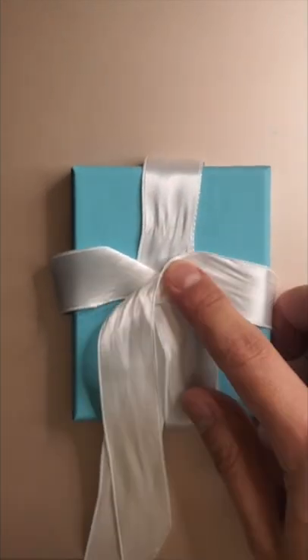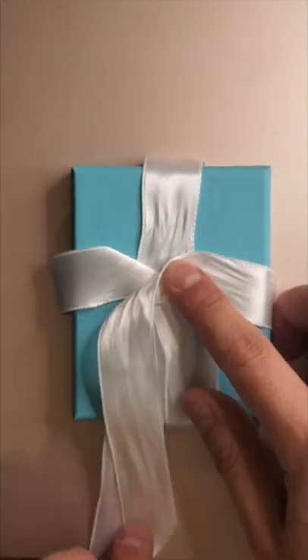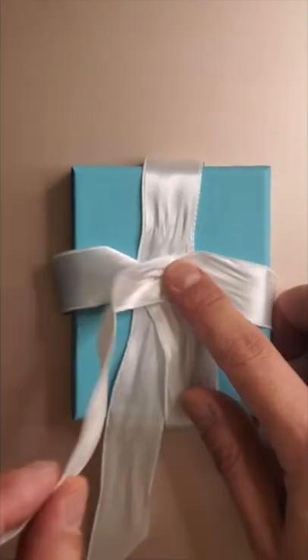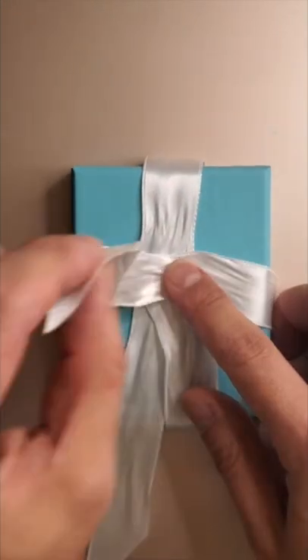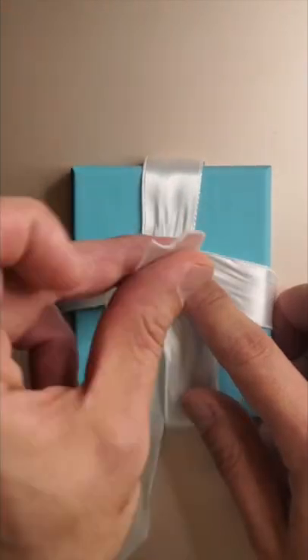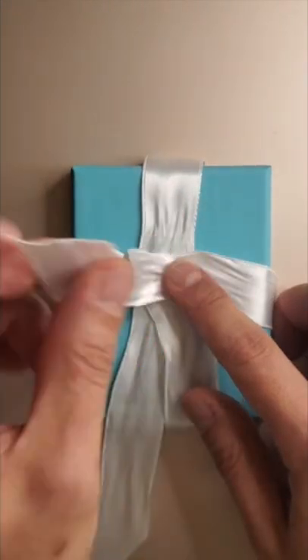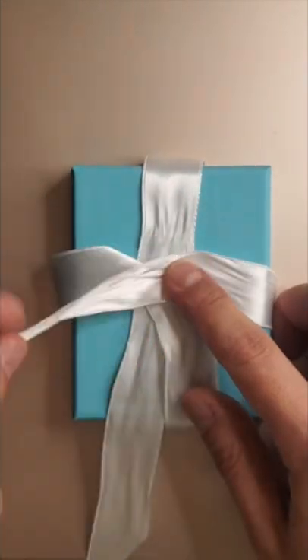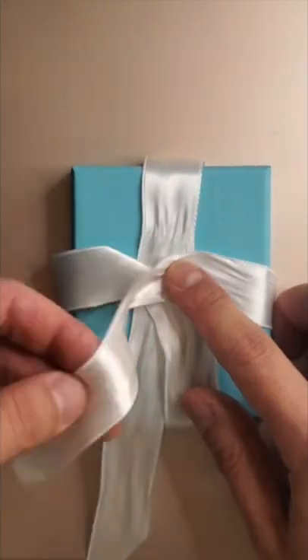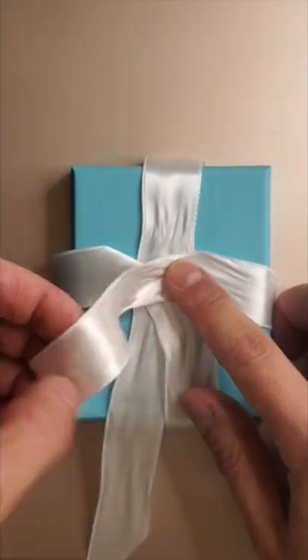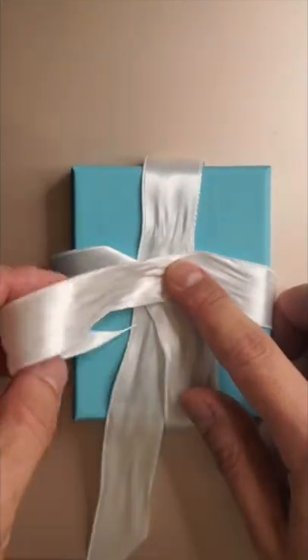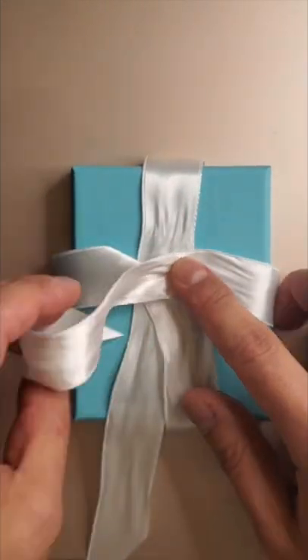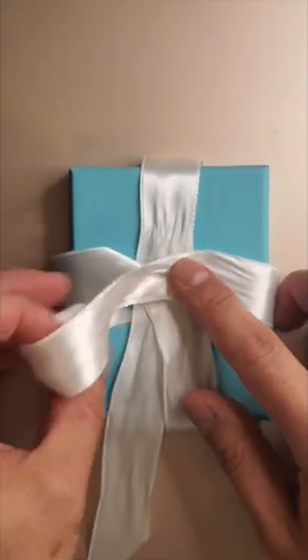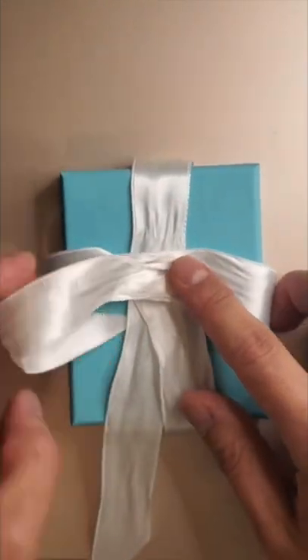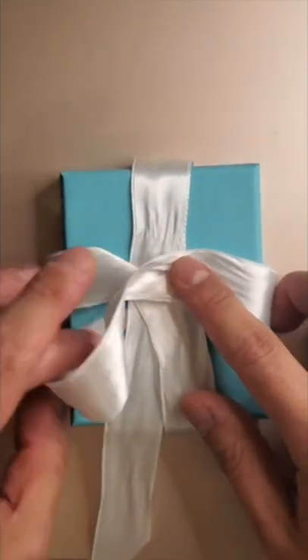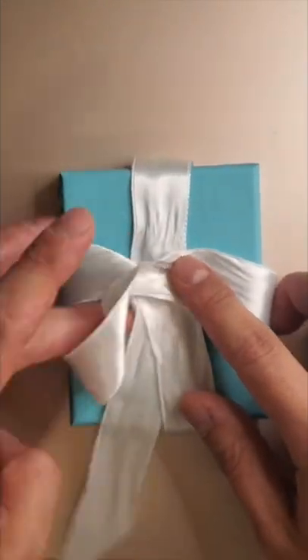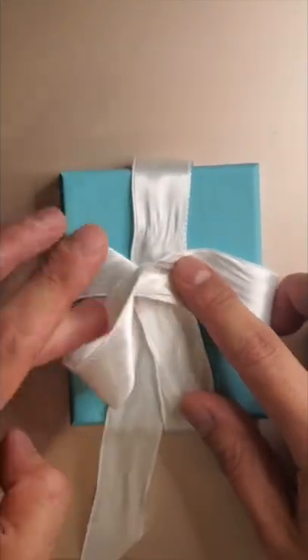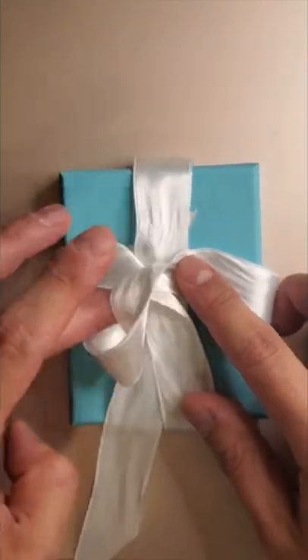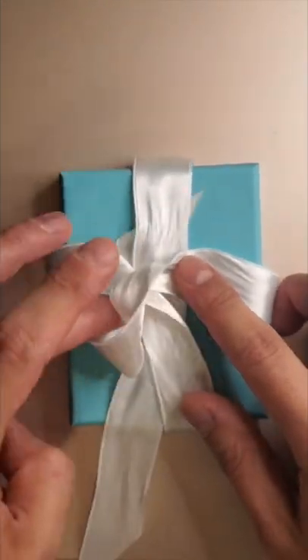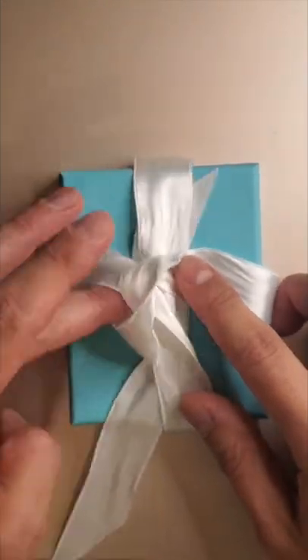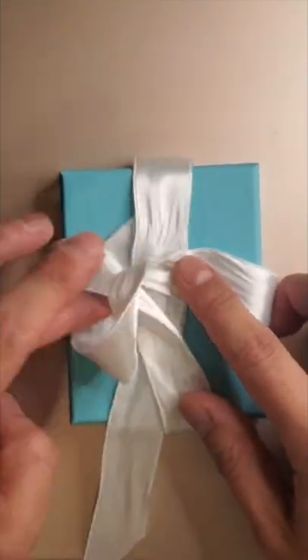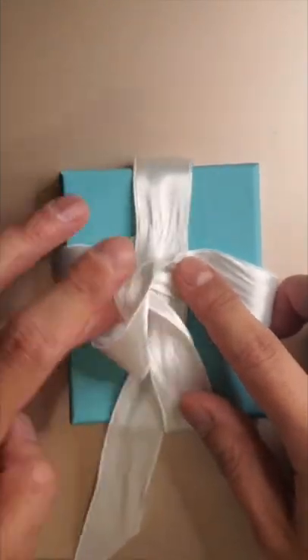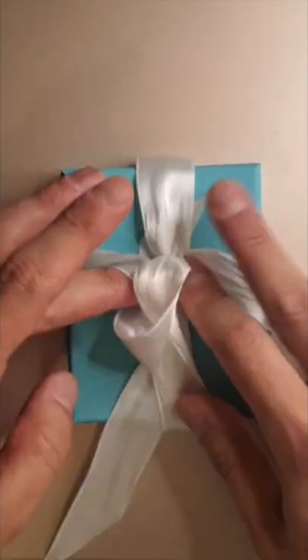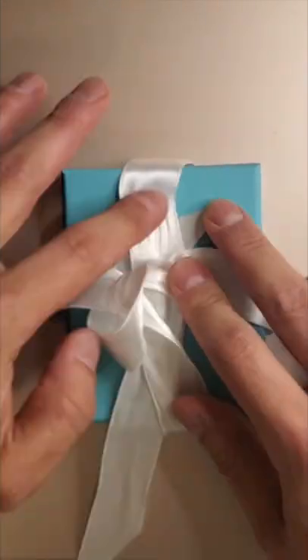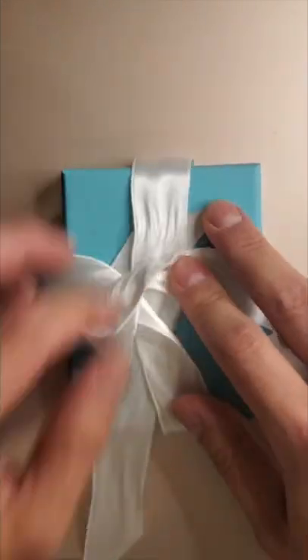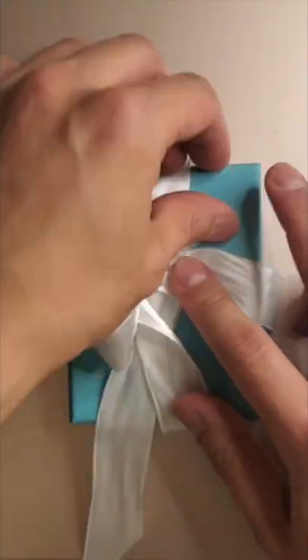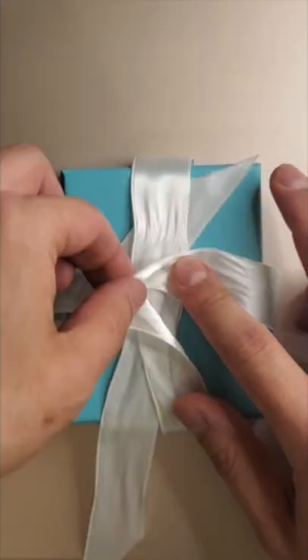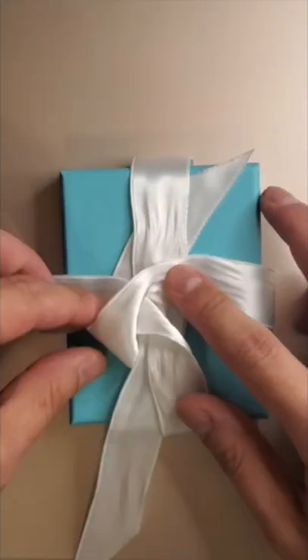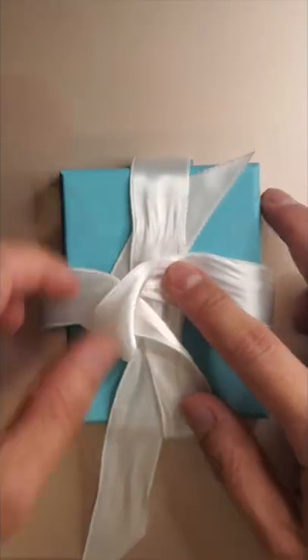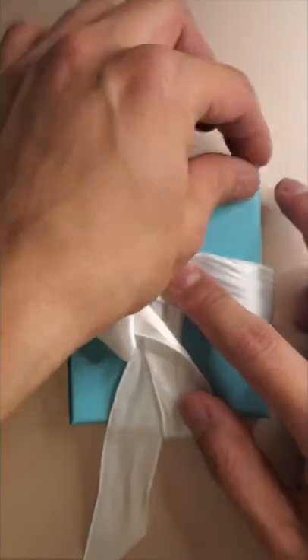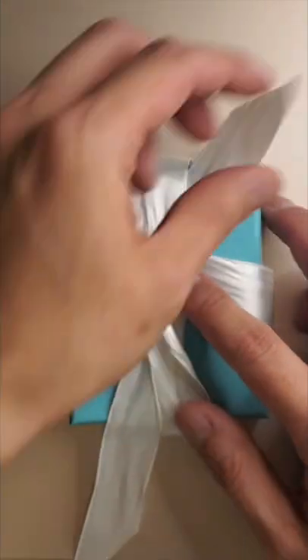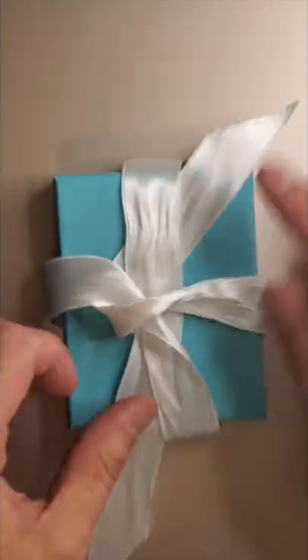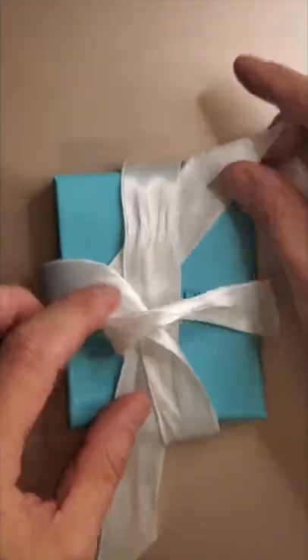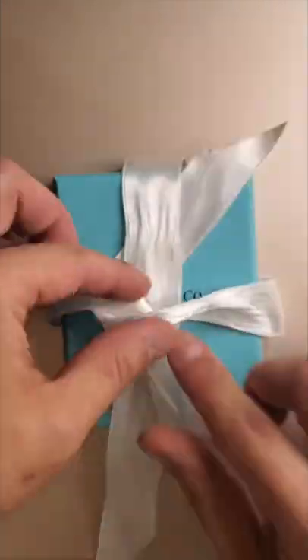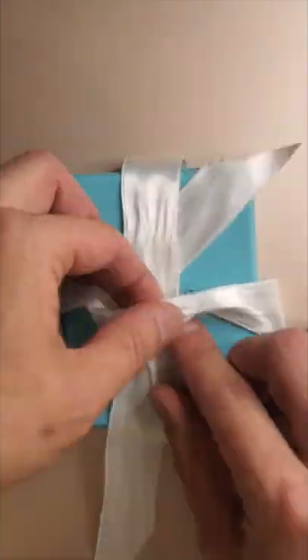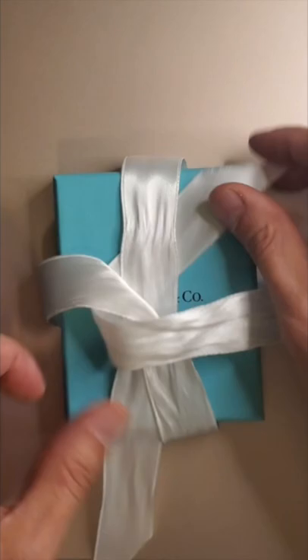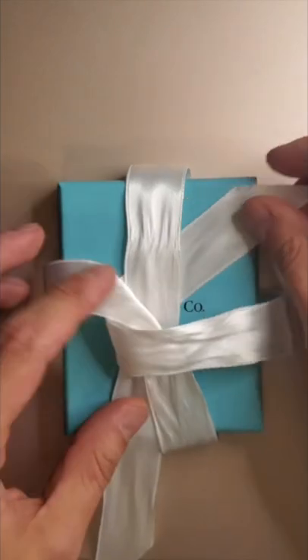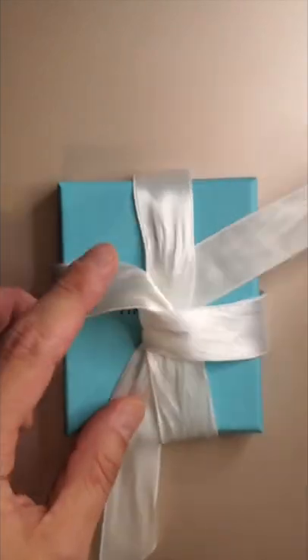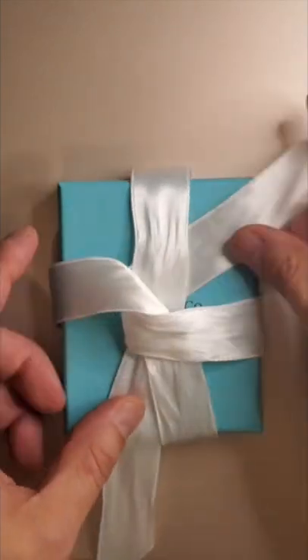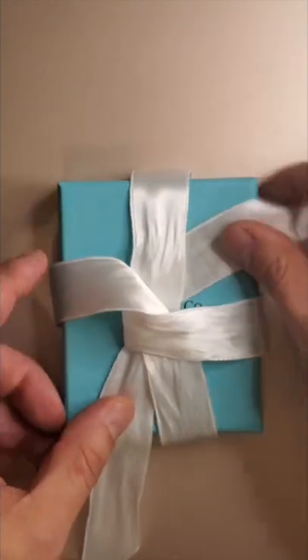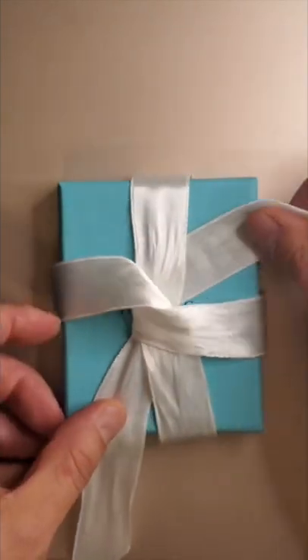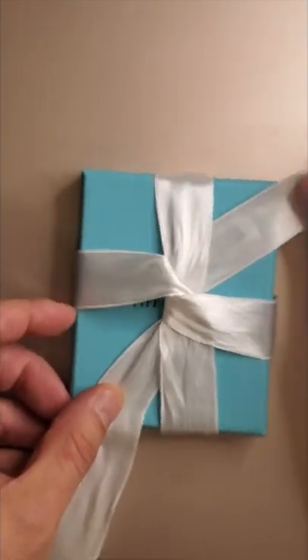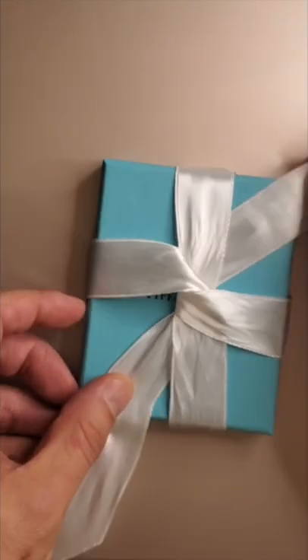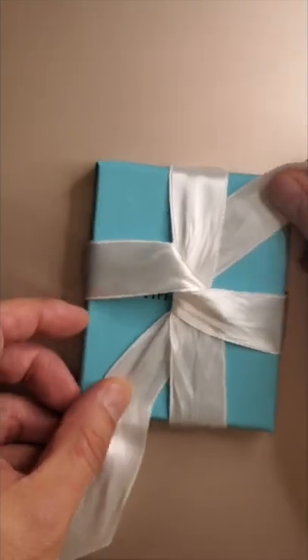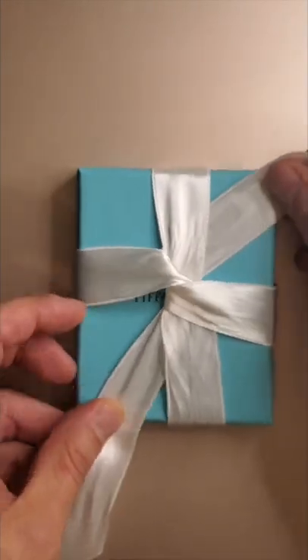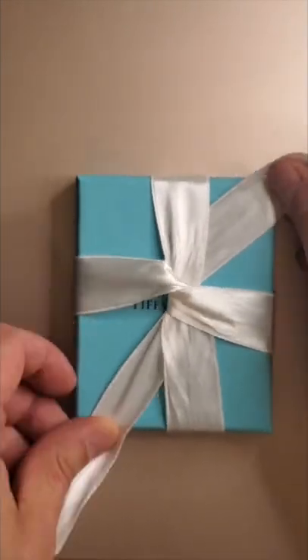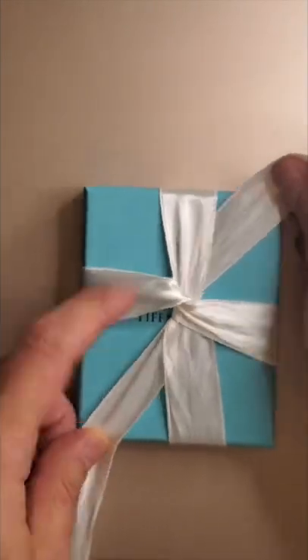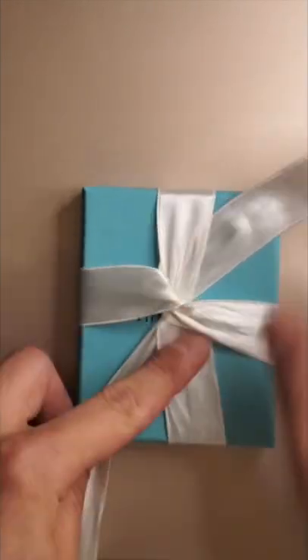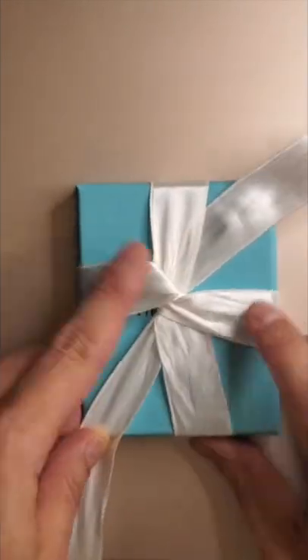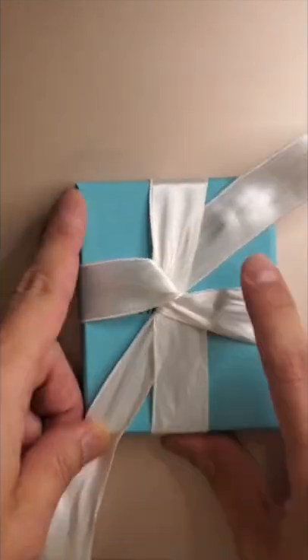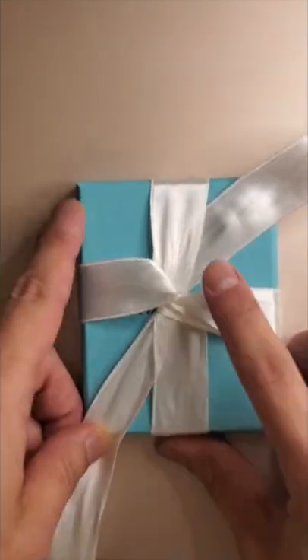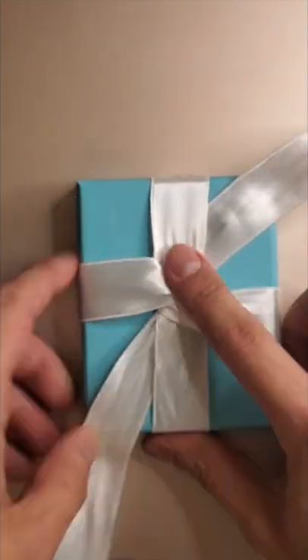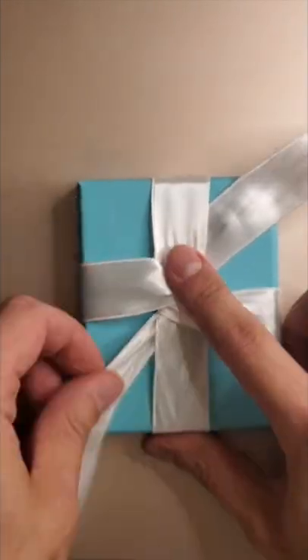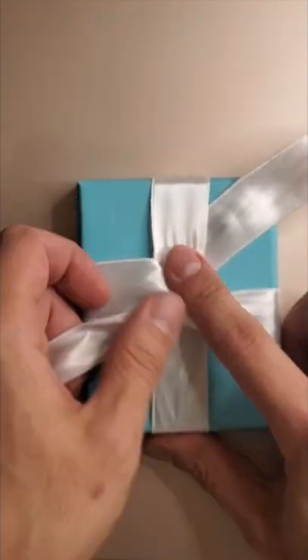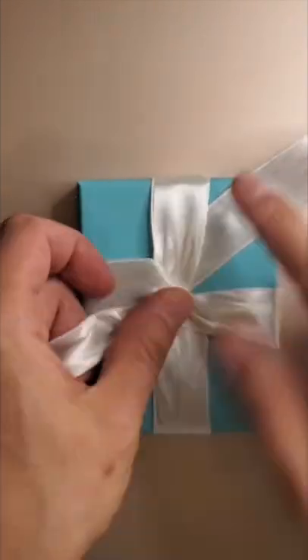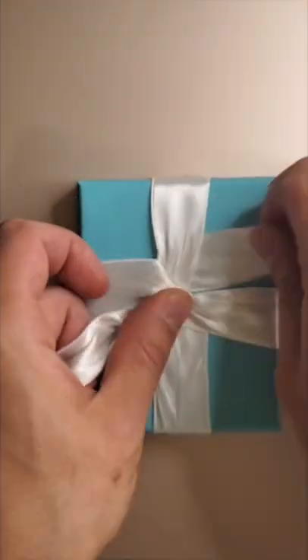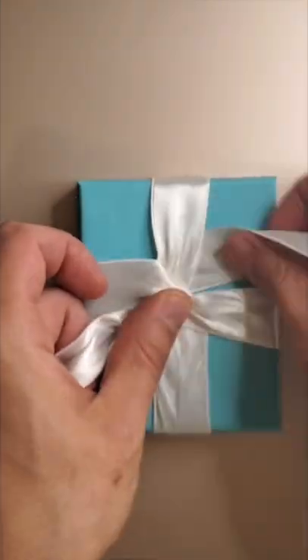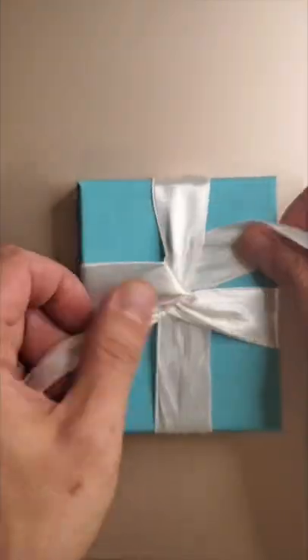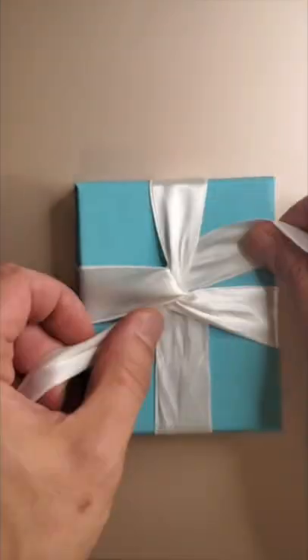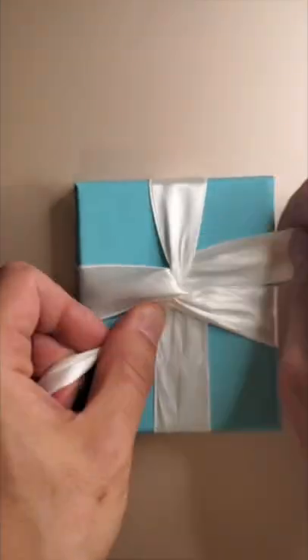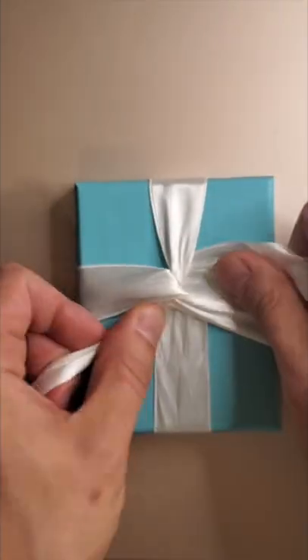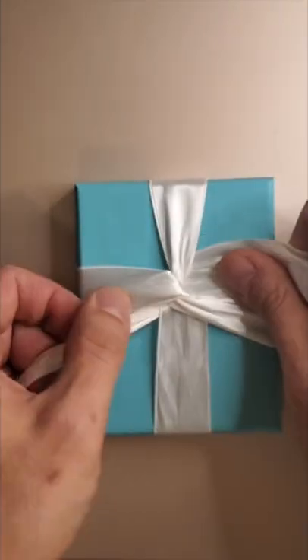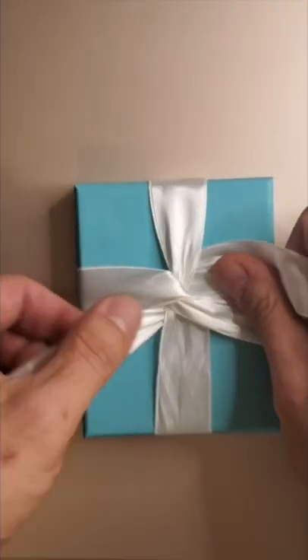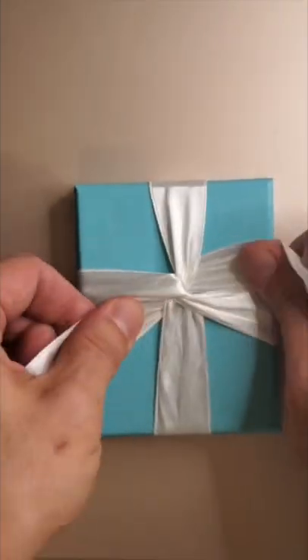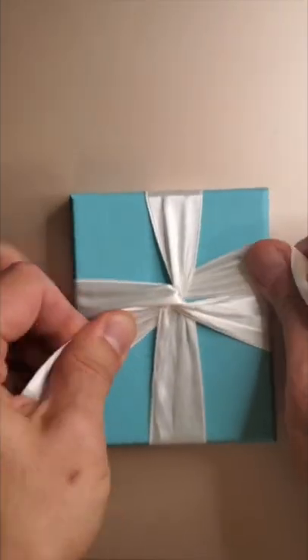With the tip, bring it underneath at 8 o'clock, coming out at 2 o'clock. Here, tighten the ribbon, making sure it's well centered.